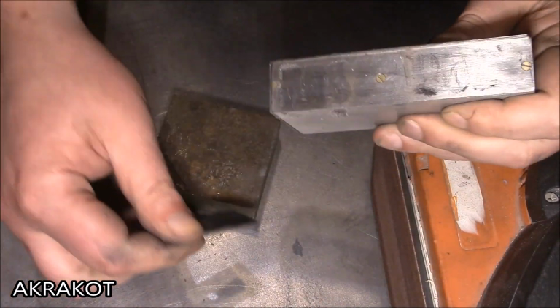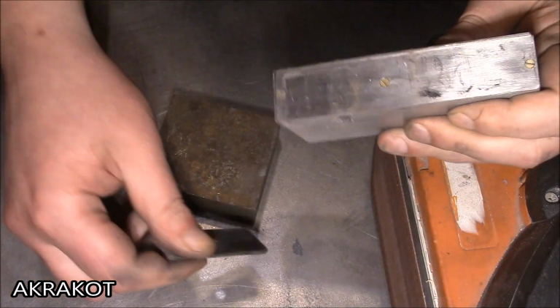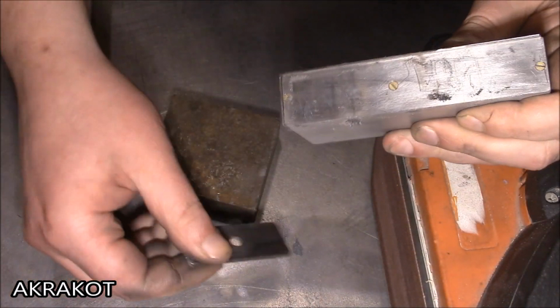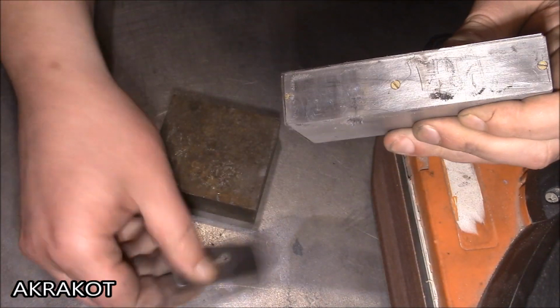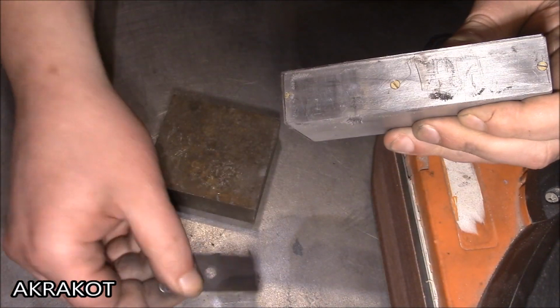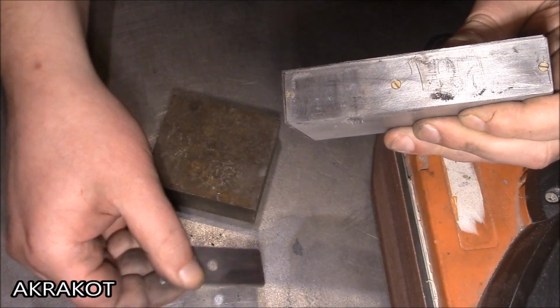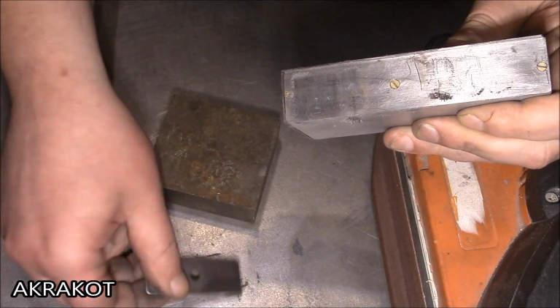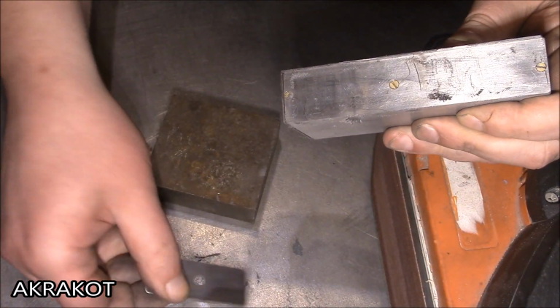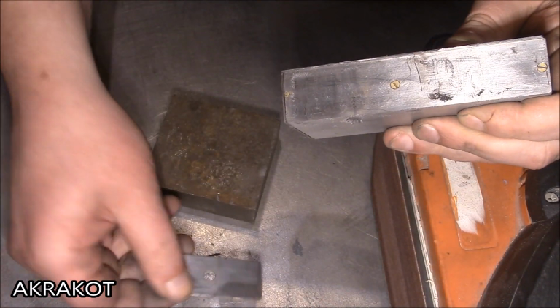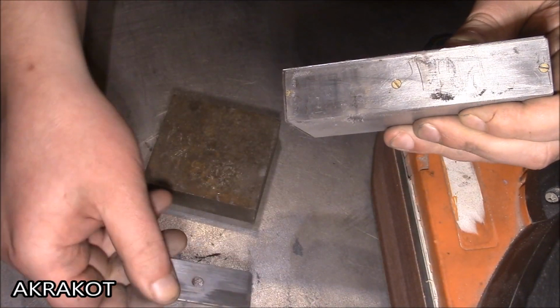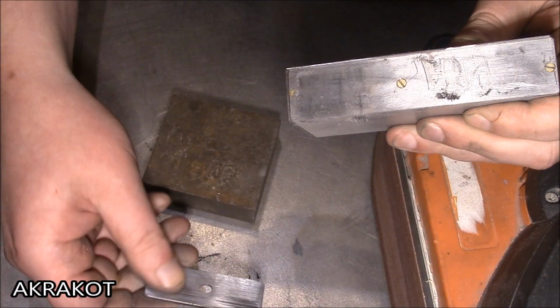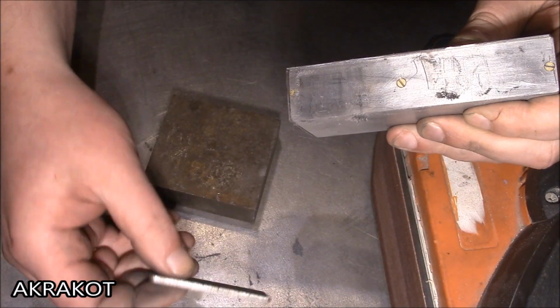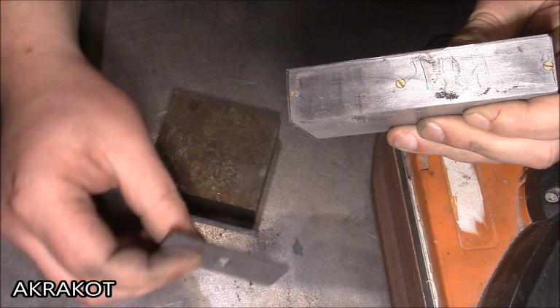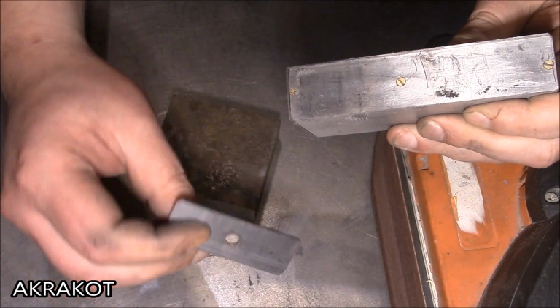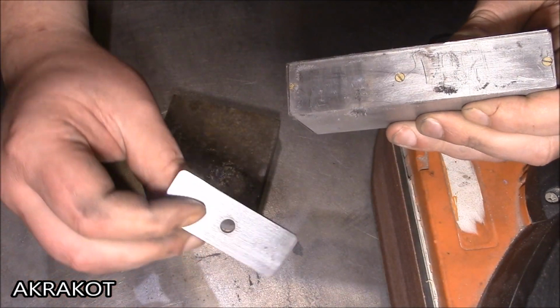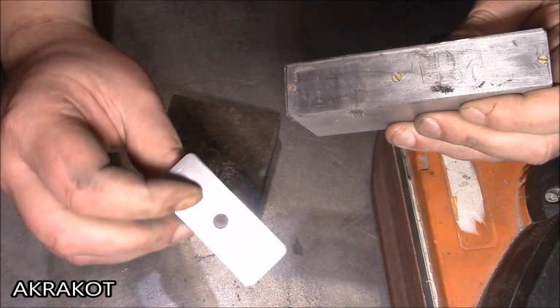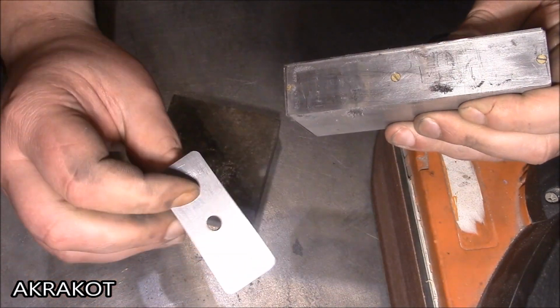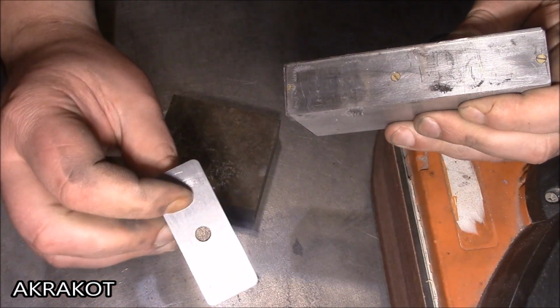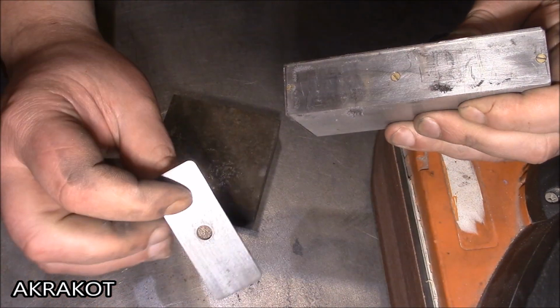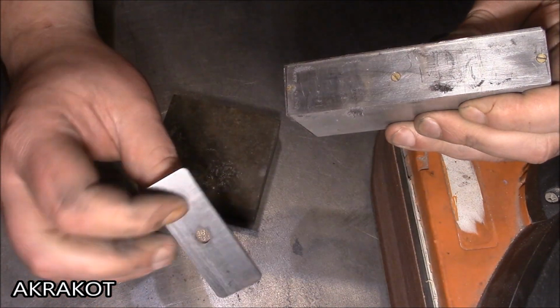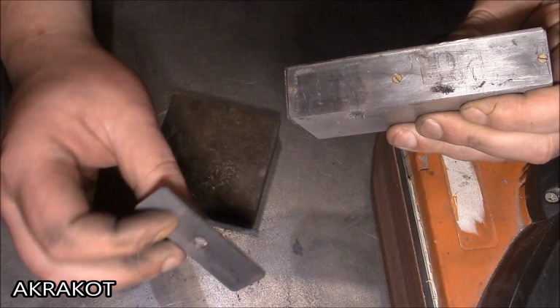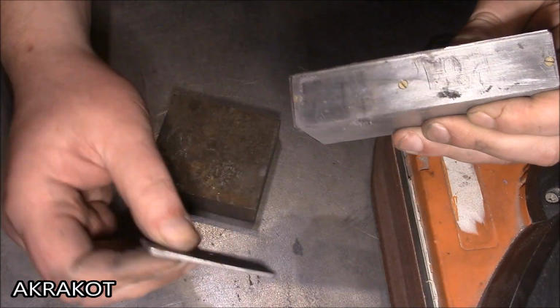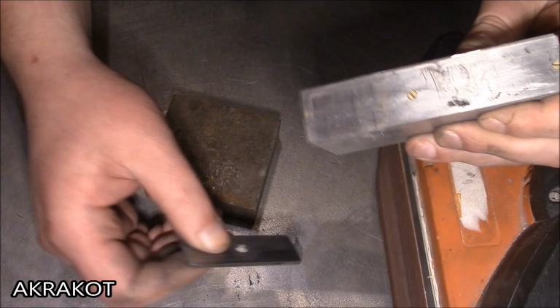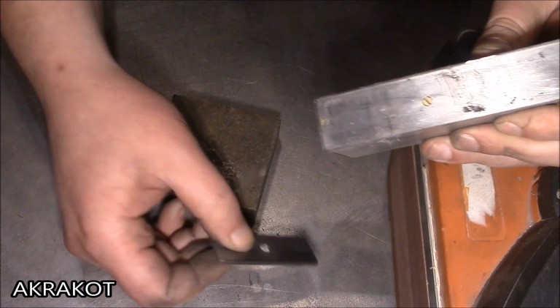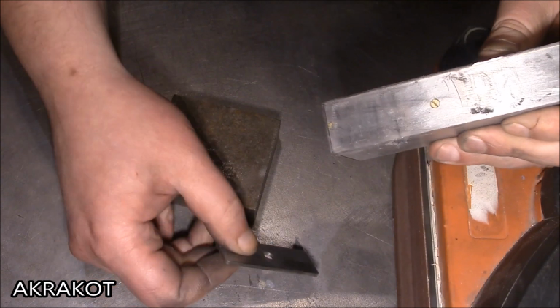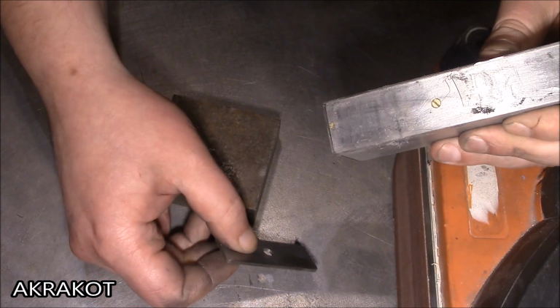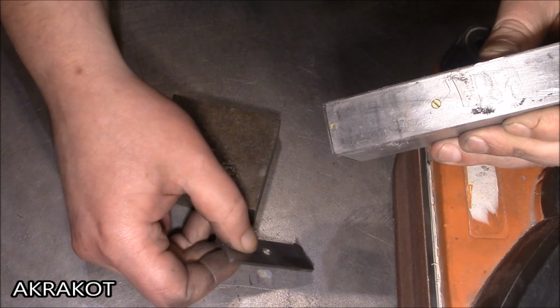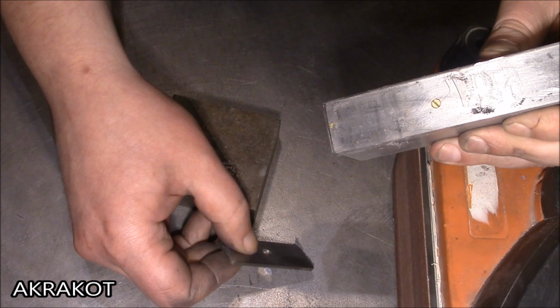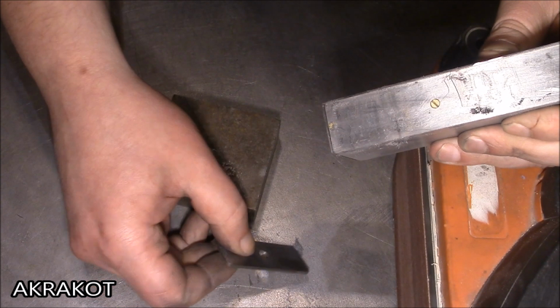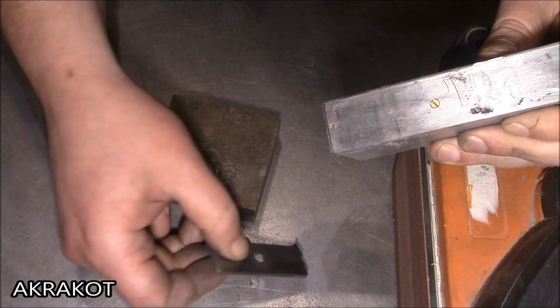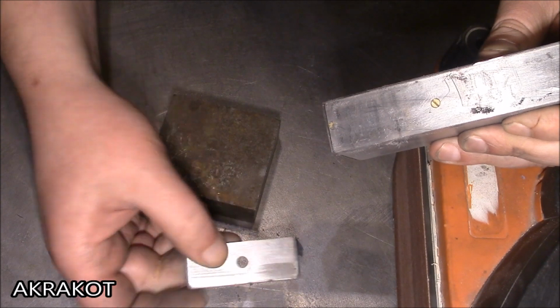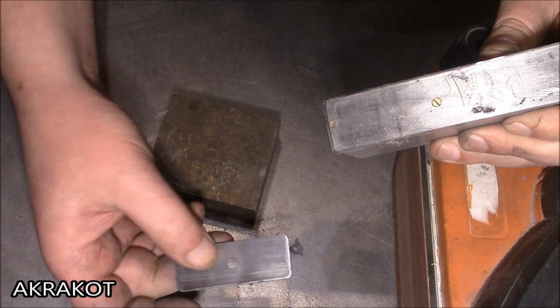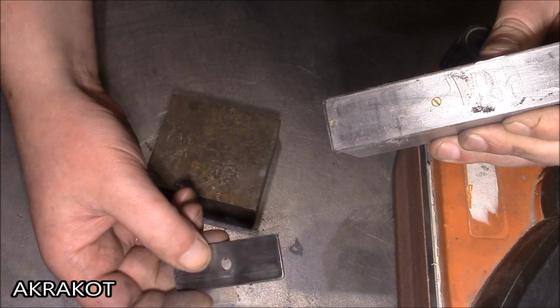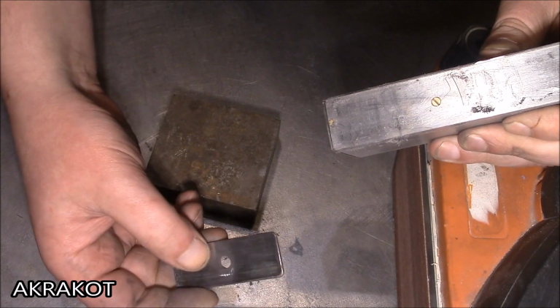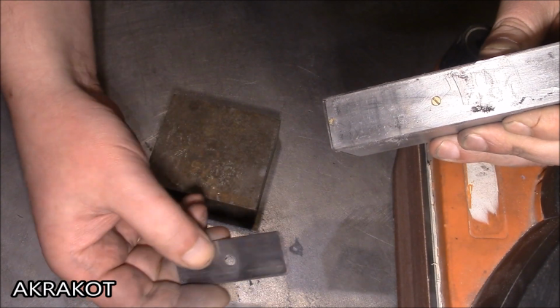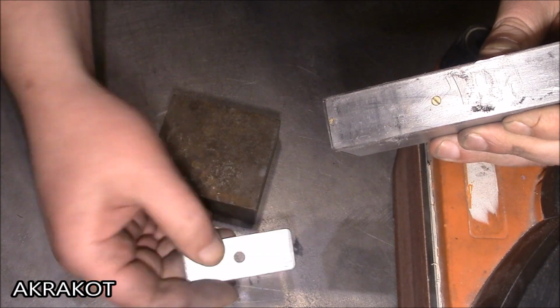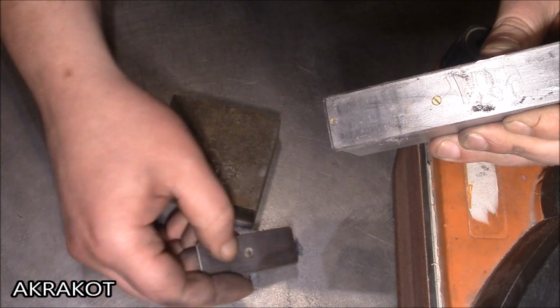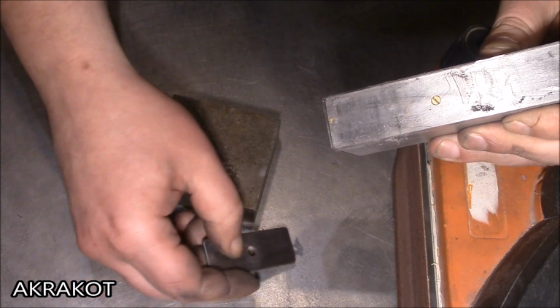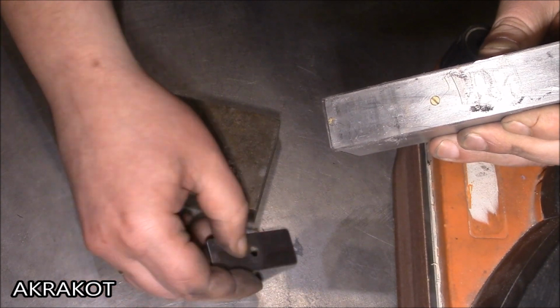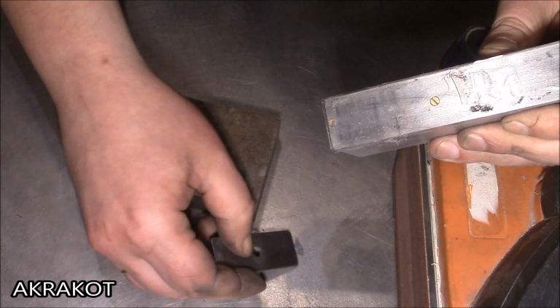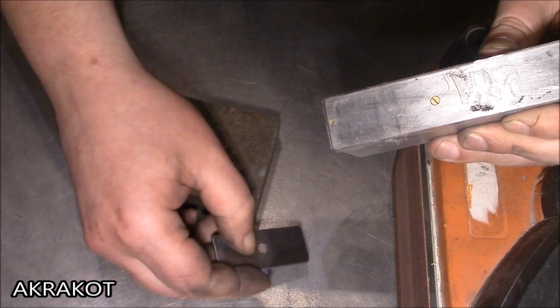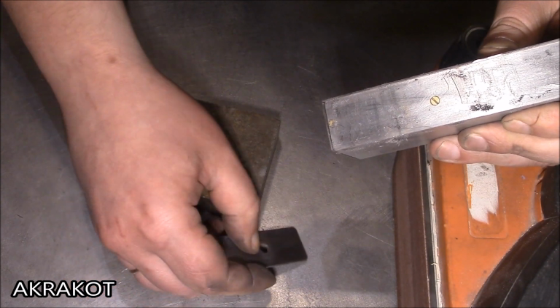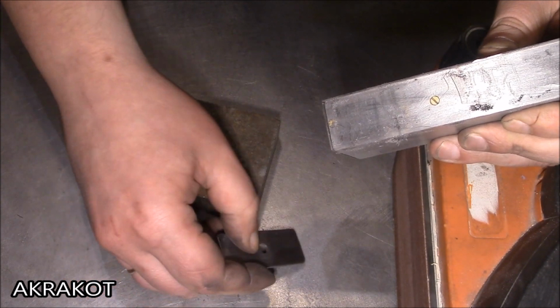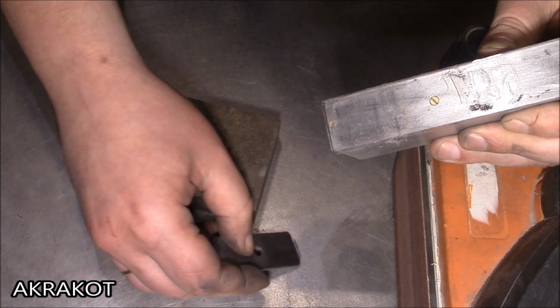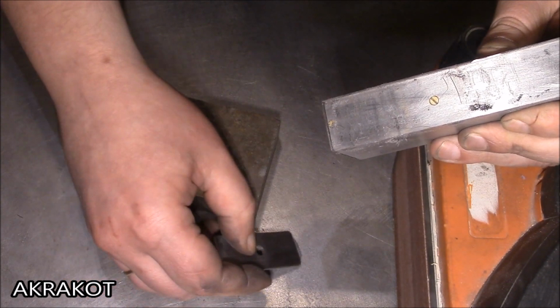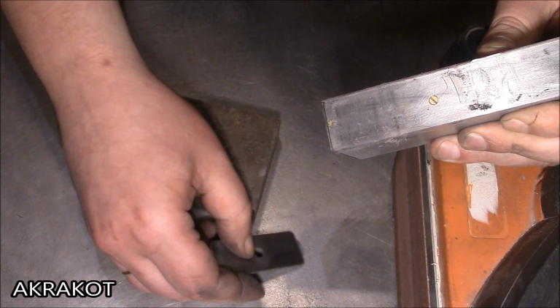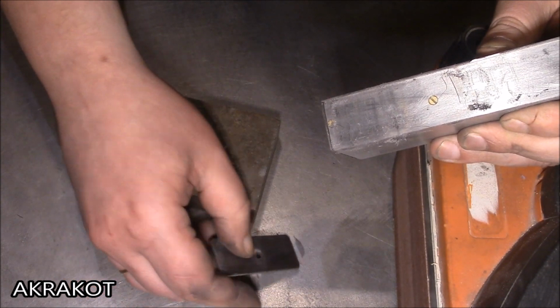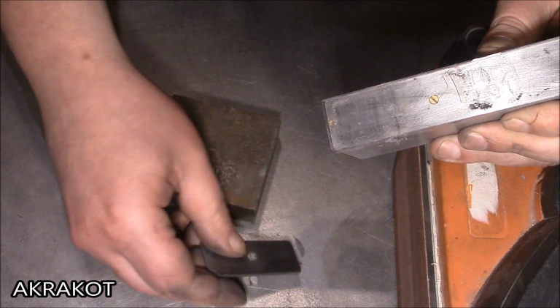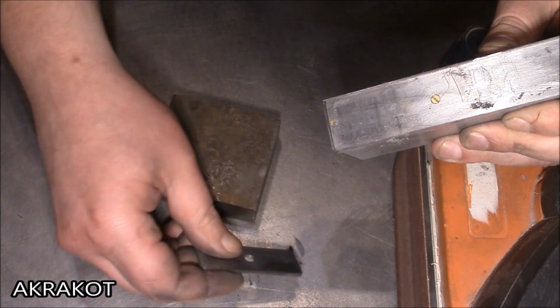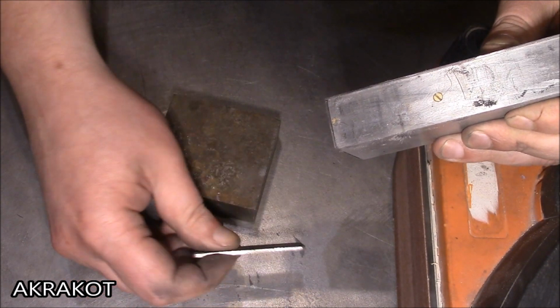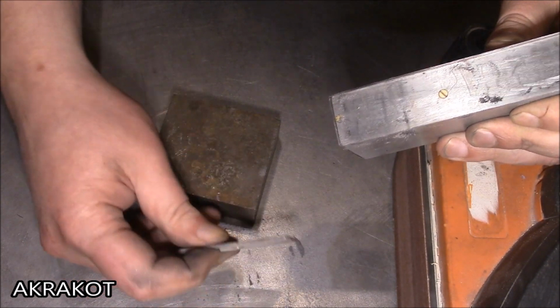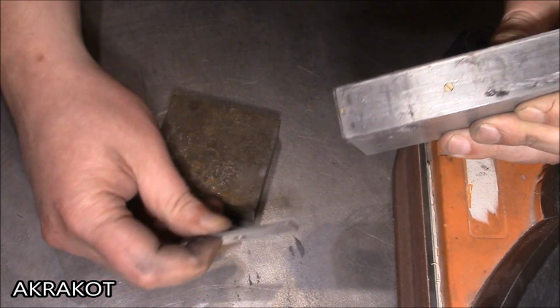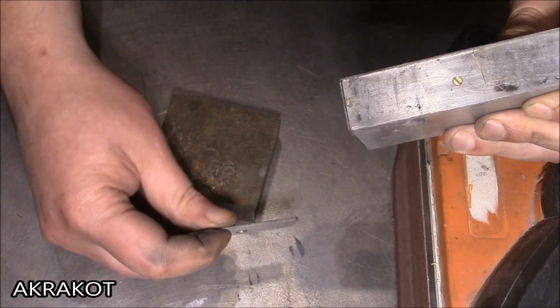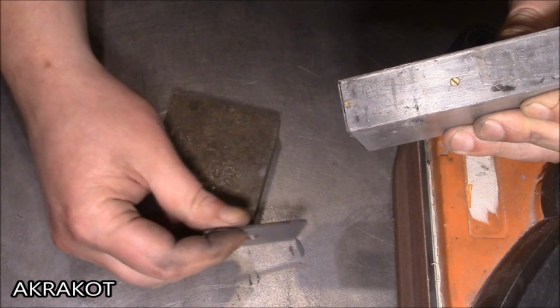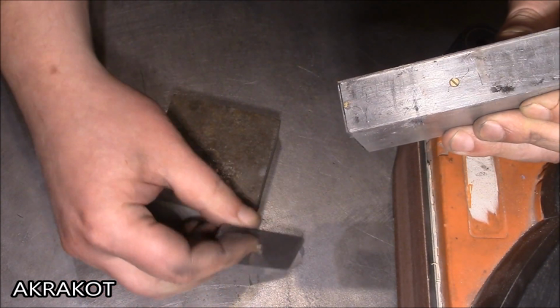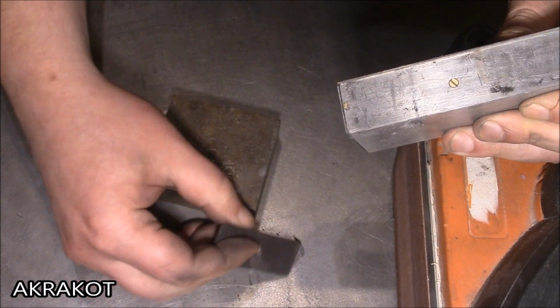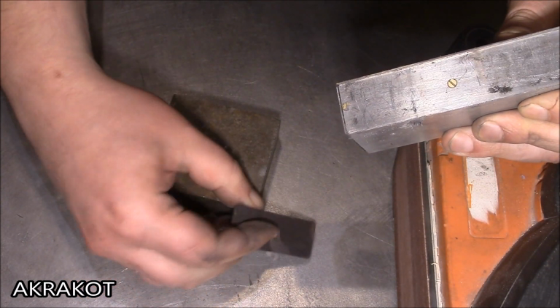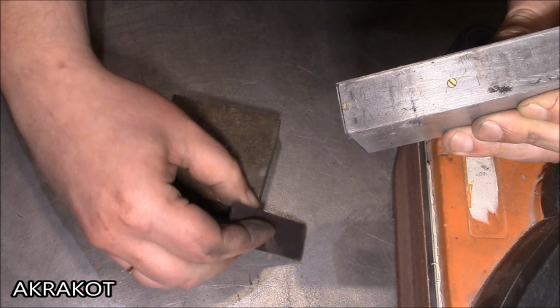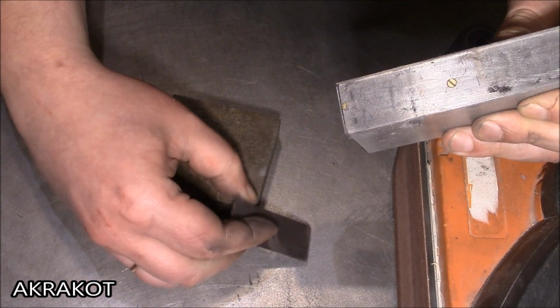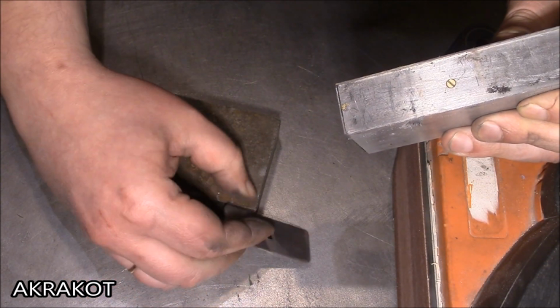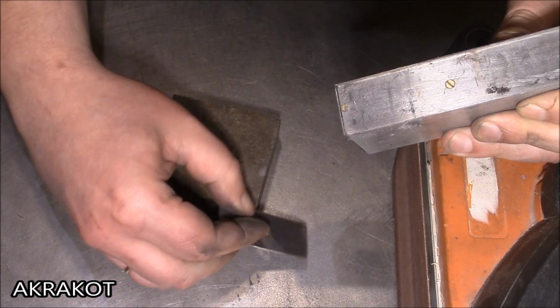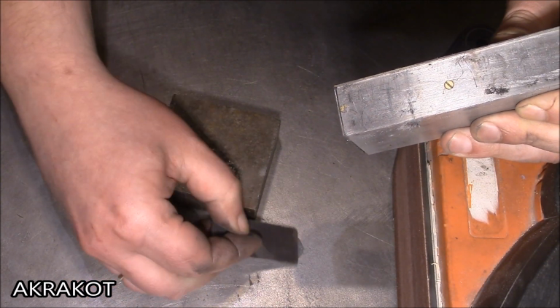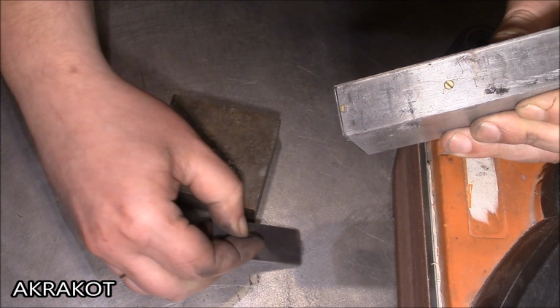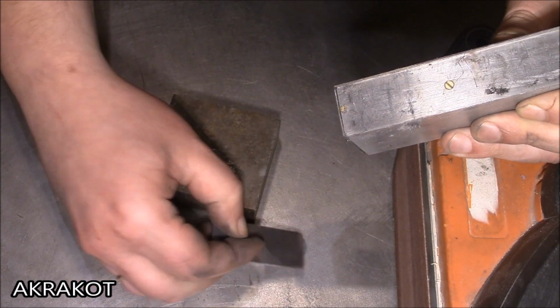If the part after grinding is shifted to the side, then it does not magnetize, though I don't understand why this happens.